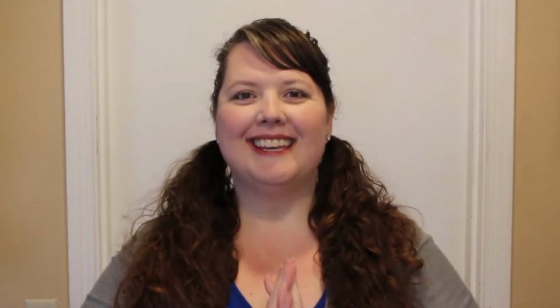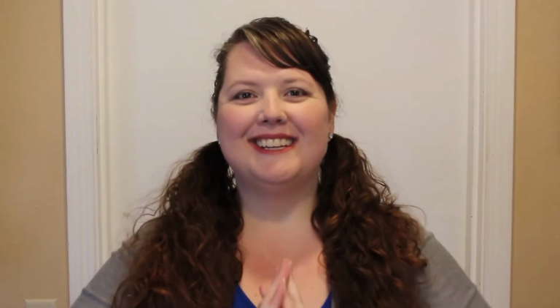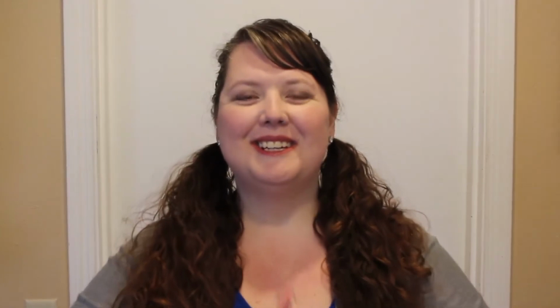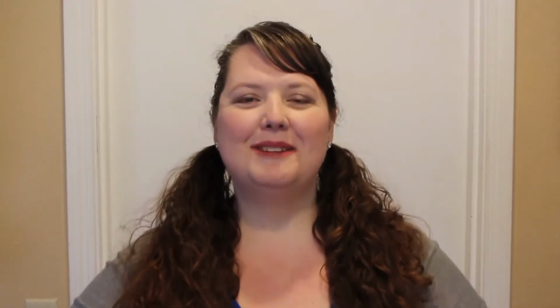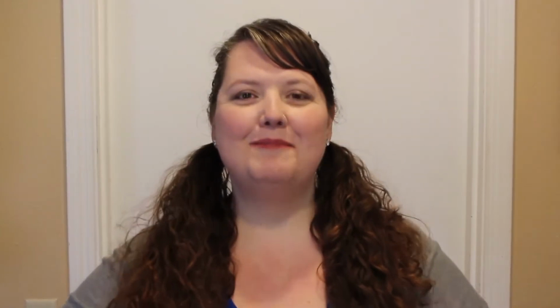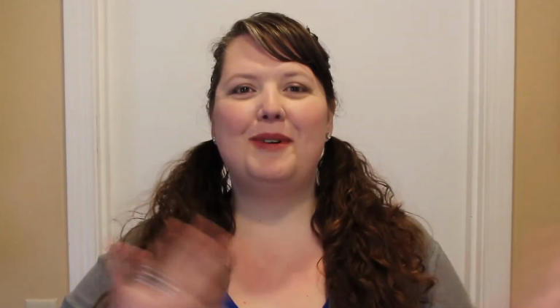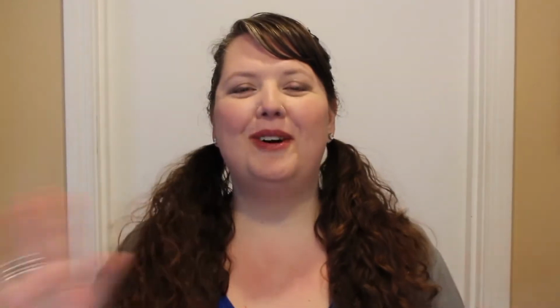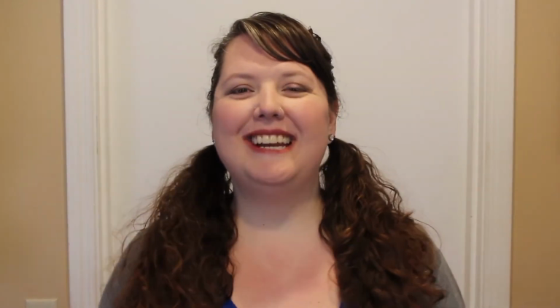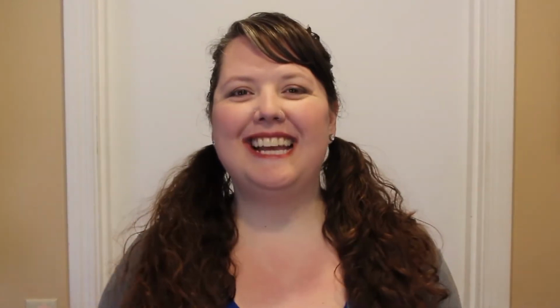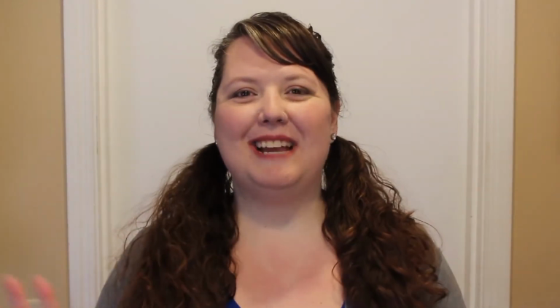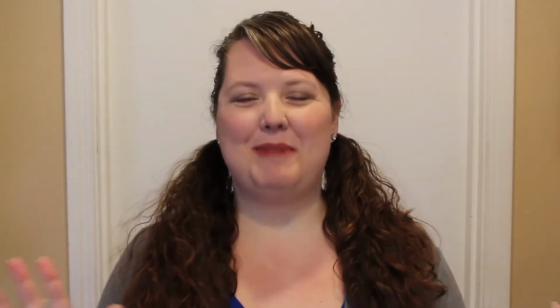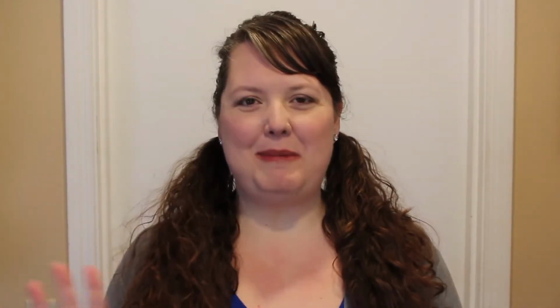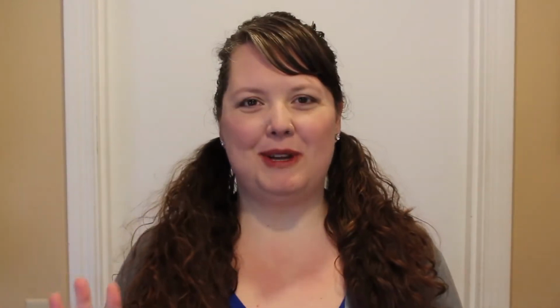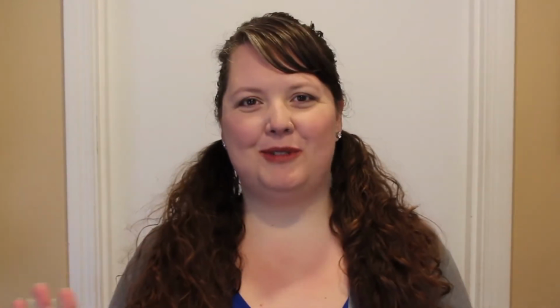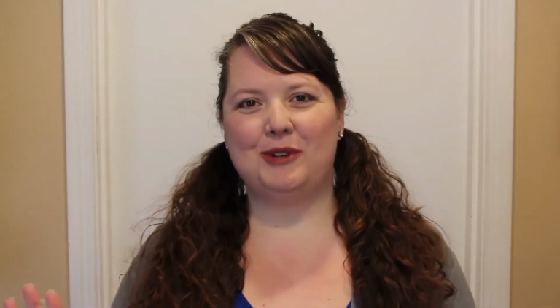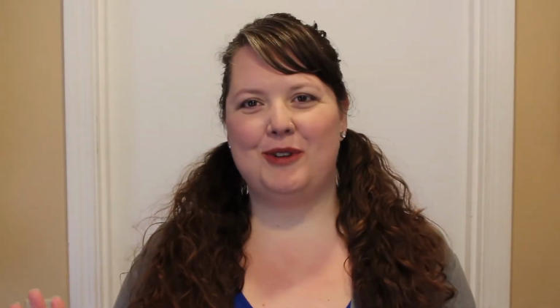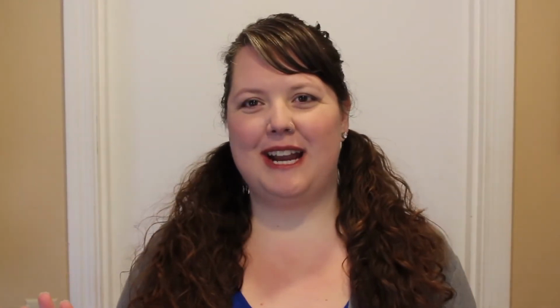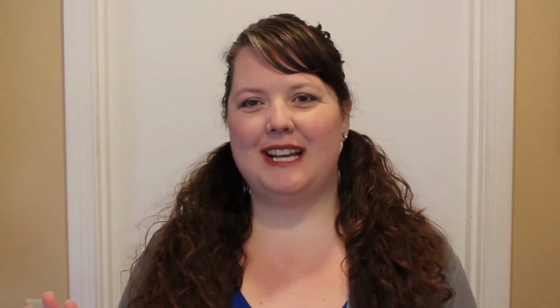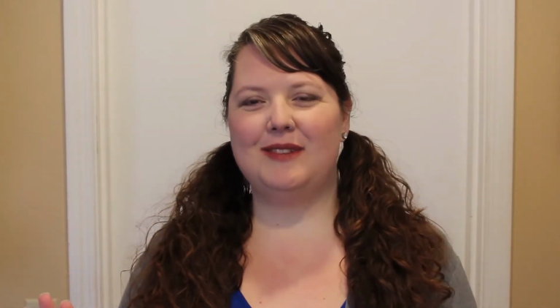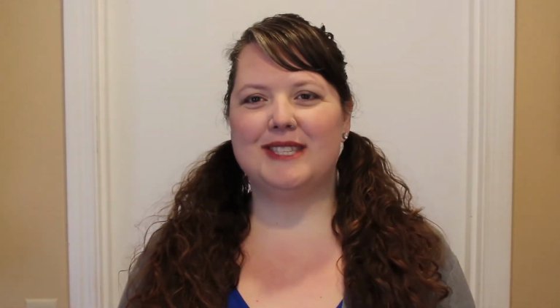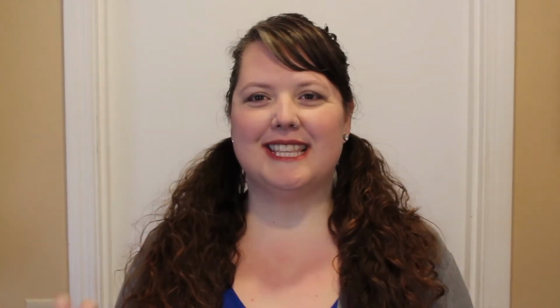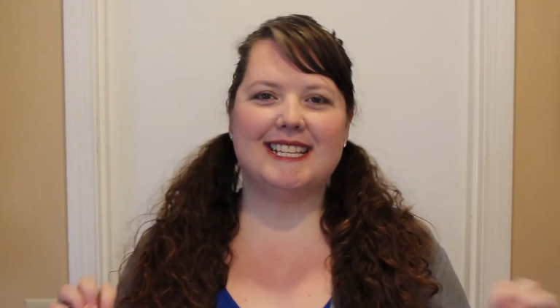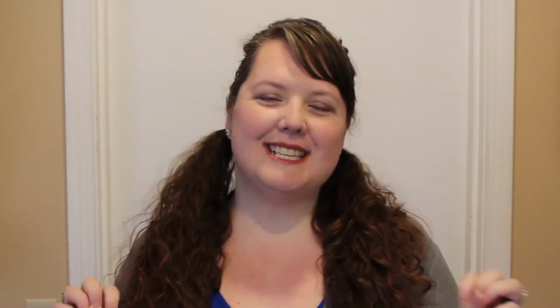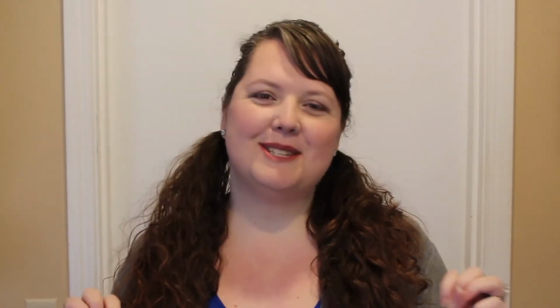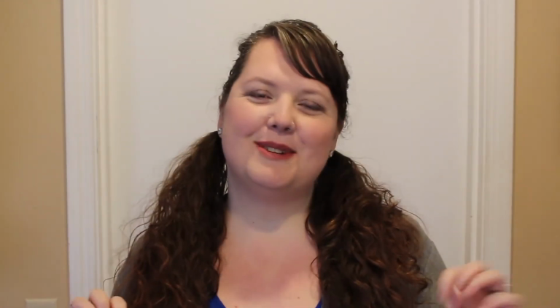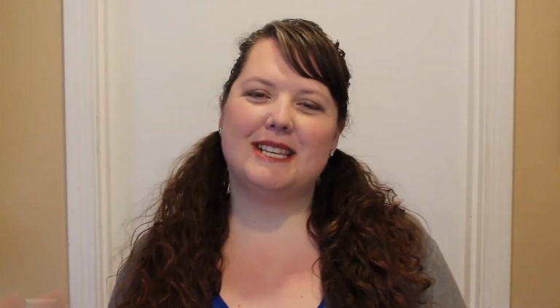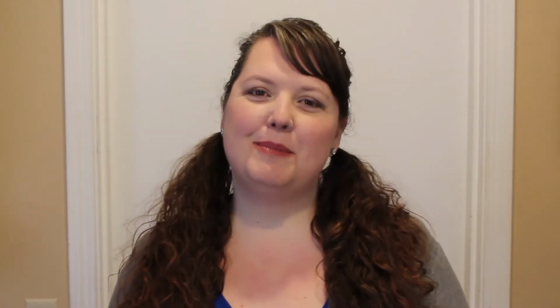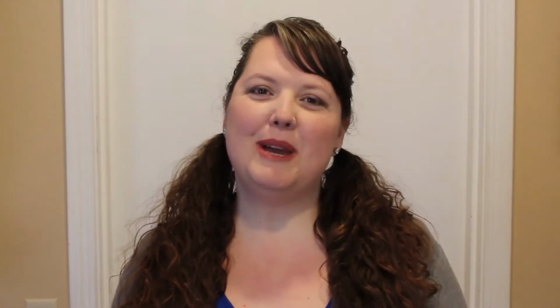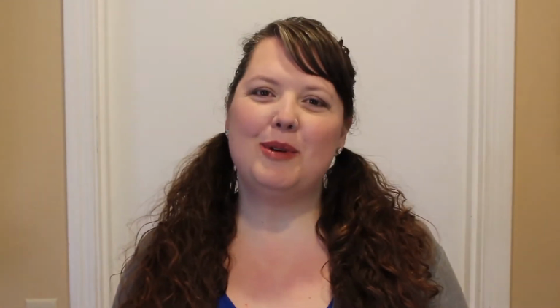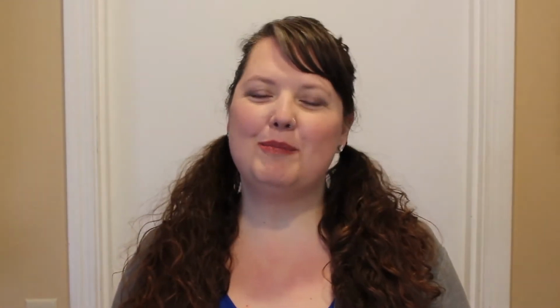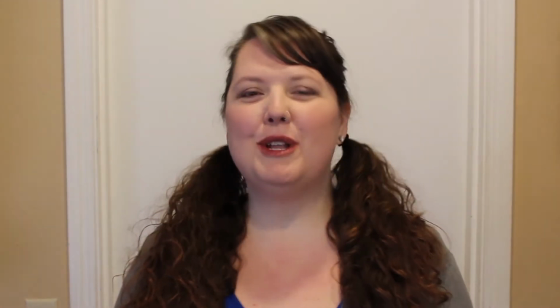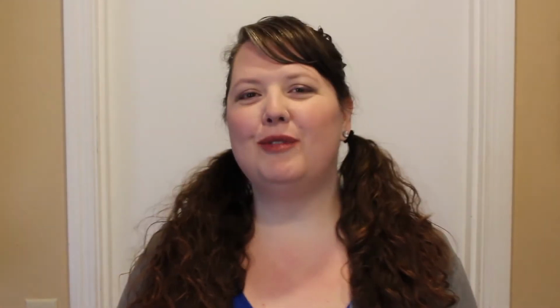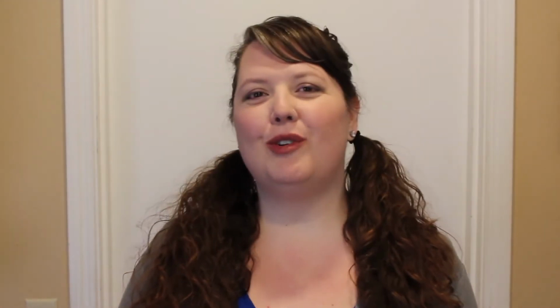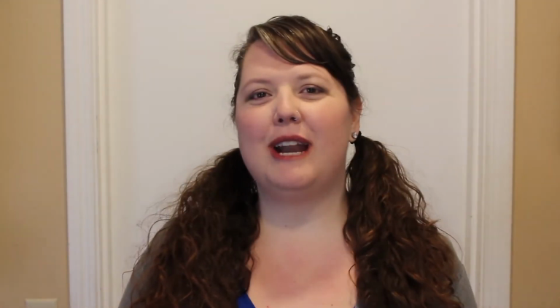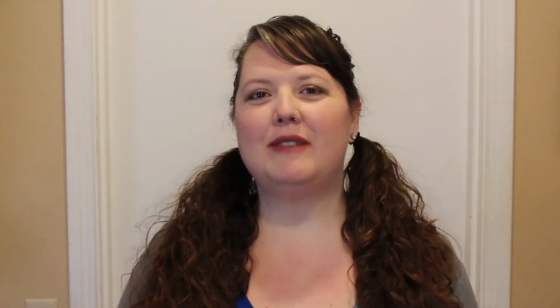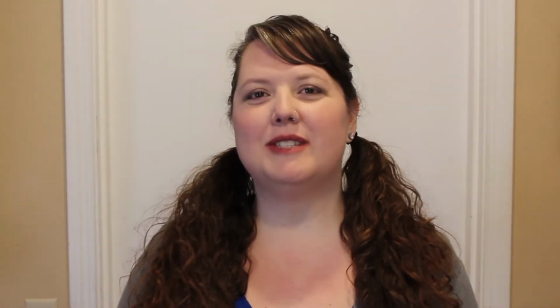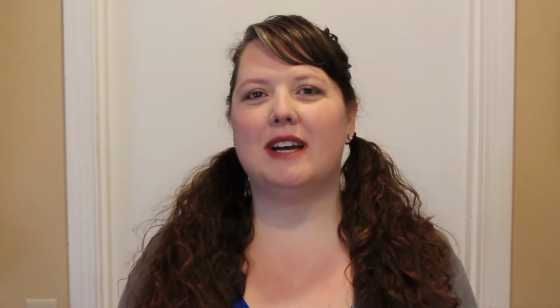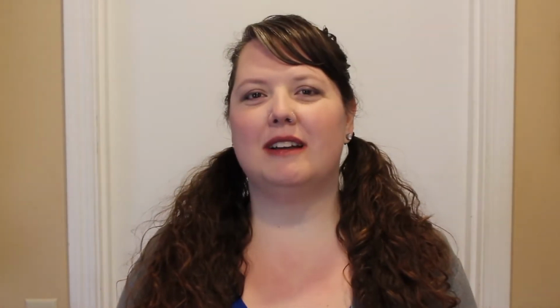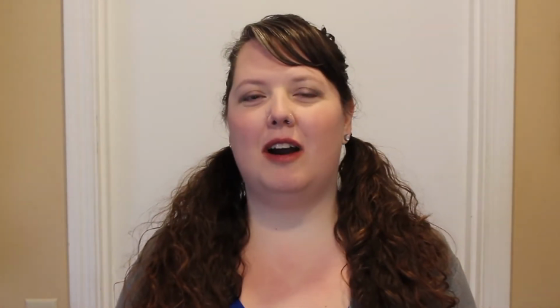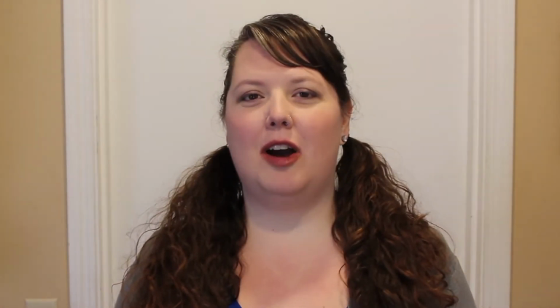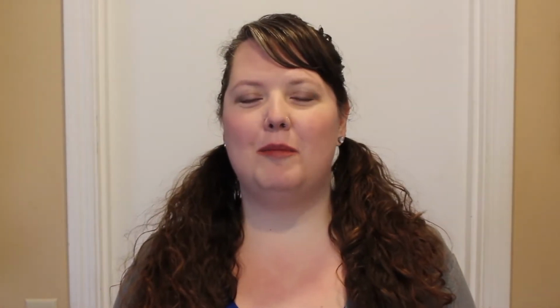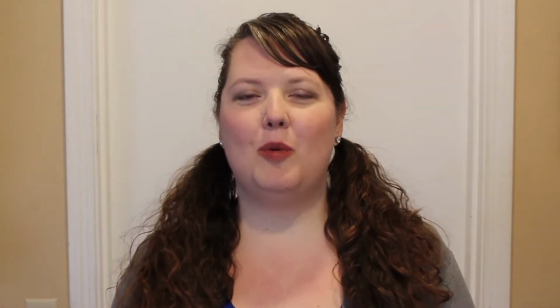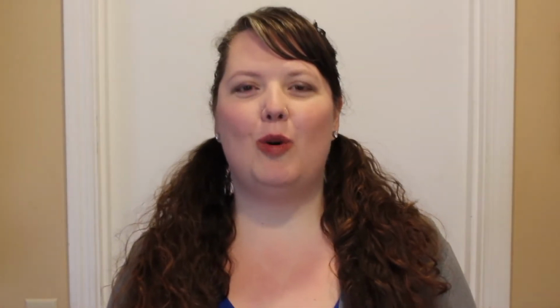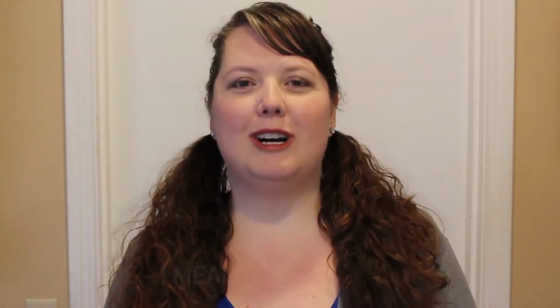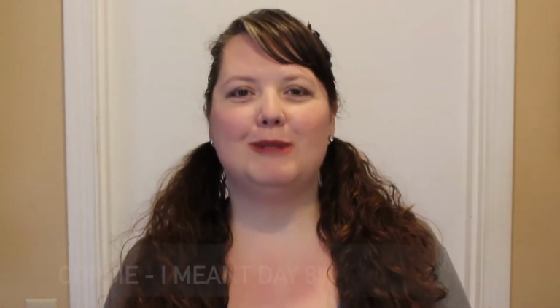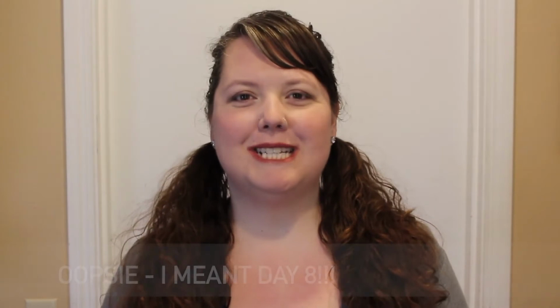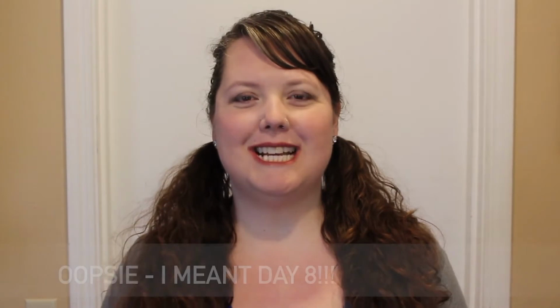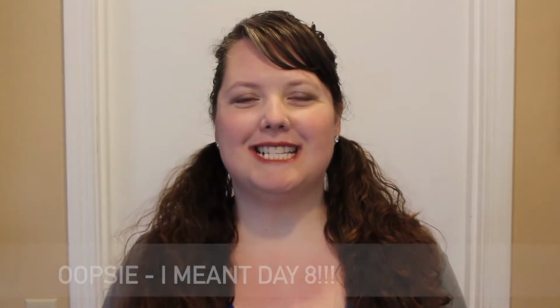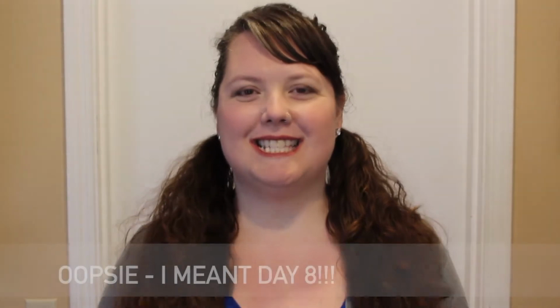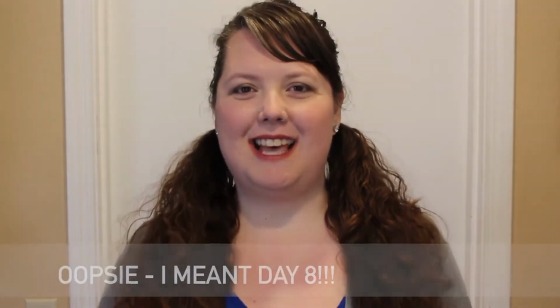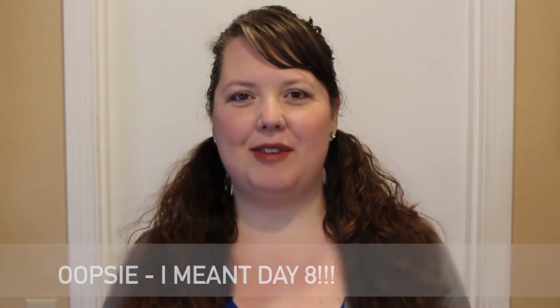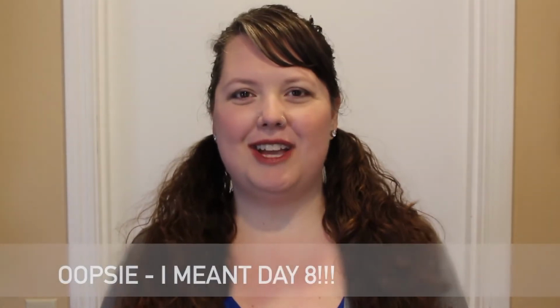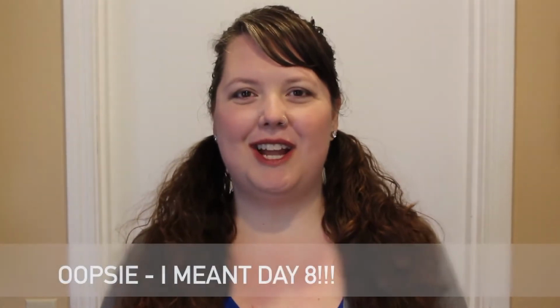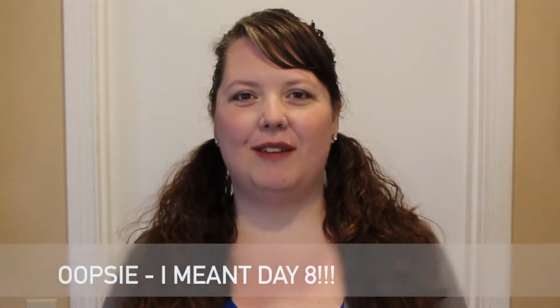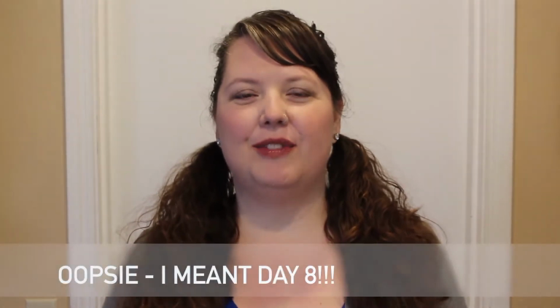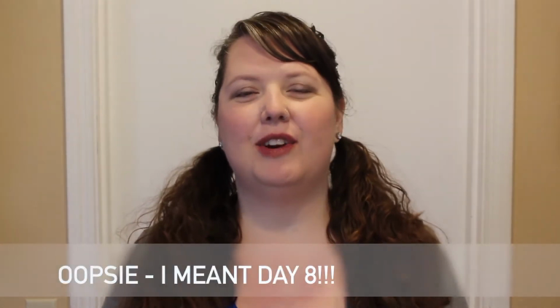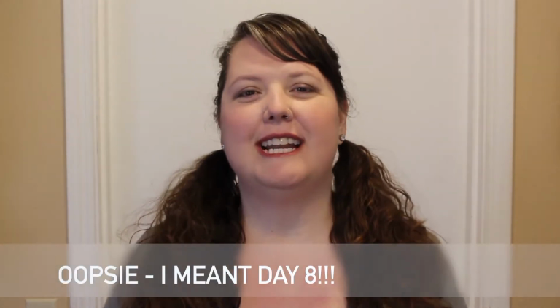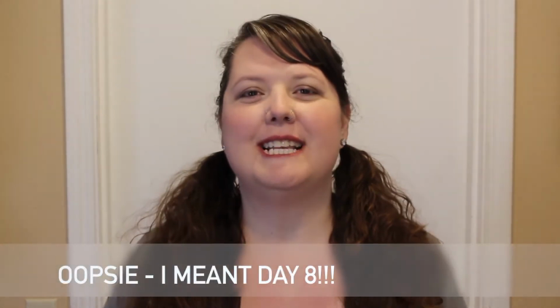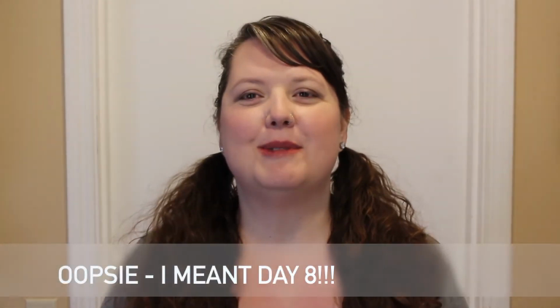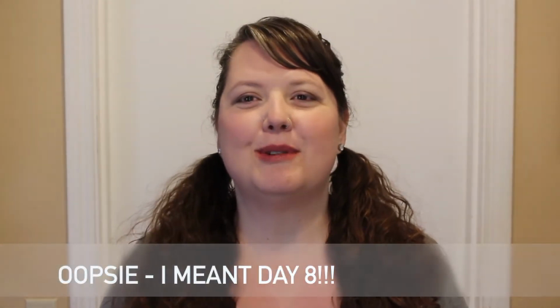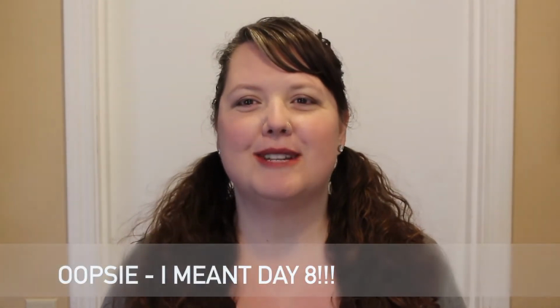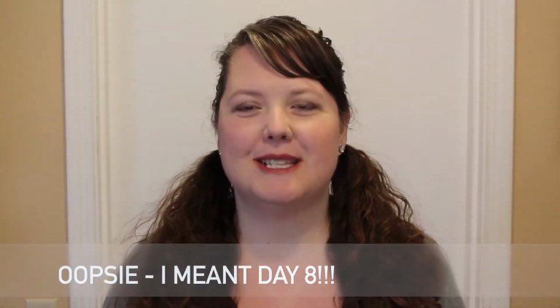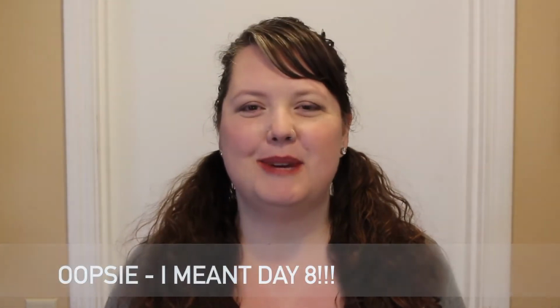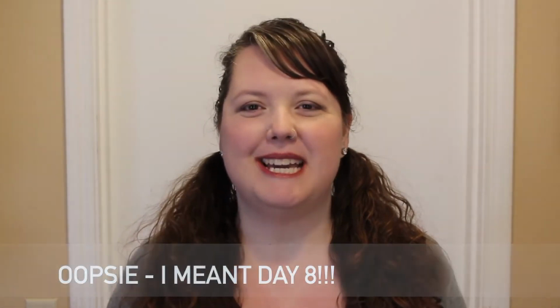Good morning, my beautiful creatives. This is Chrissy B with beautifulcreatives.com. Welcome to day seven of 30 Days with Chrissy B.